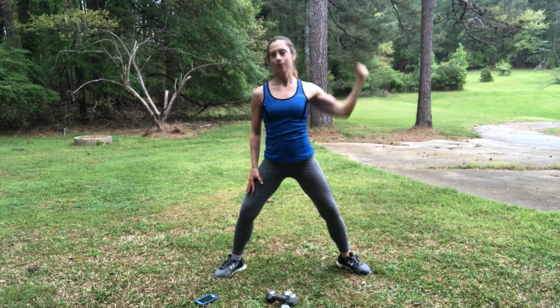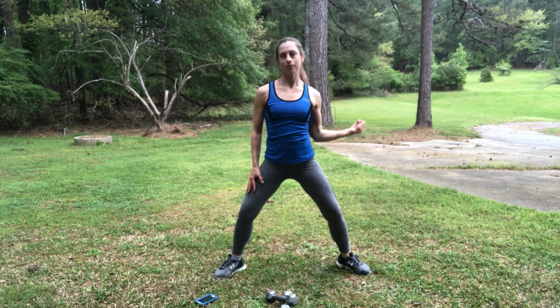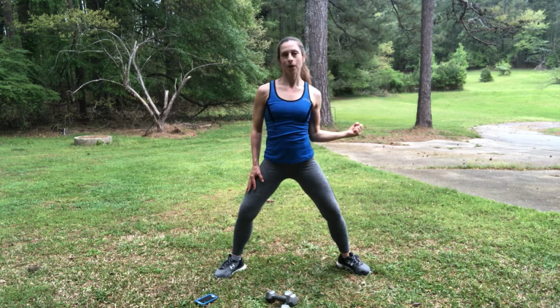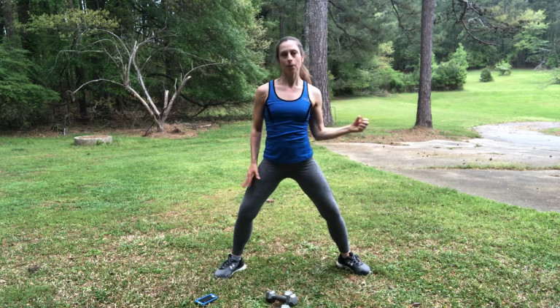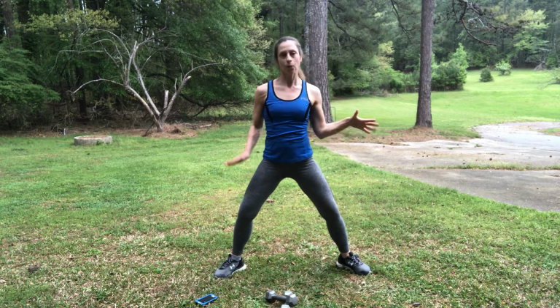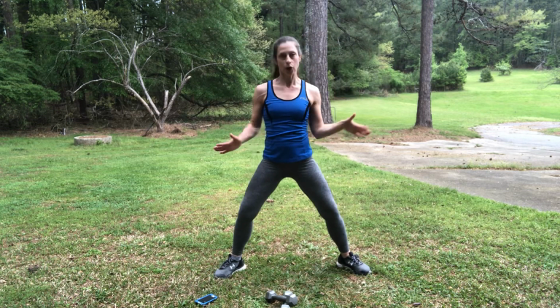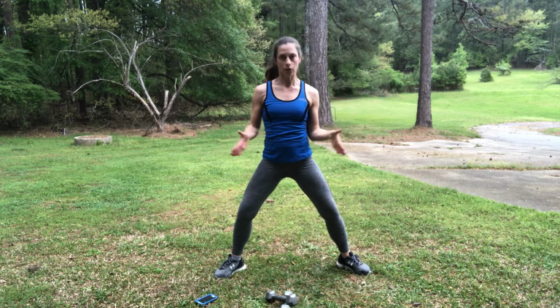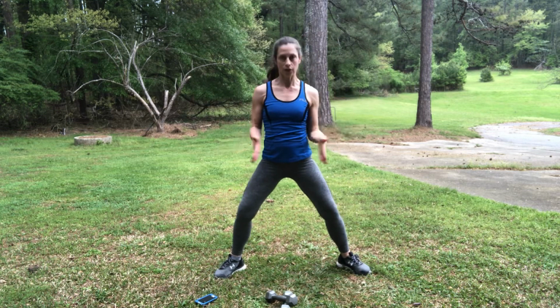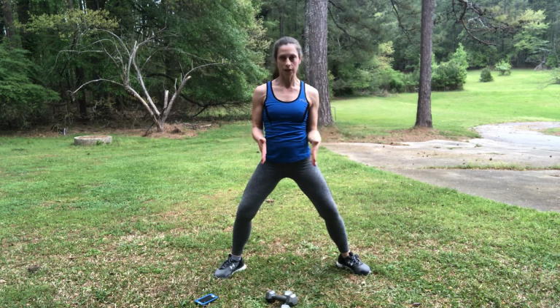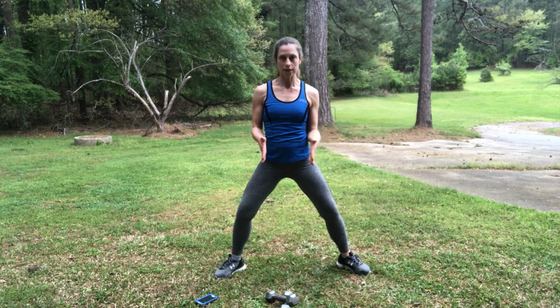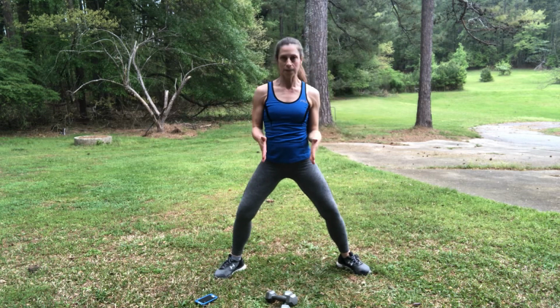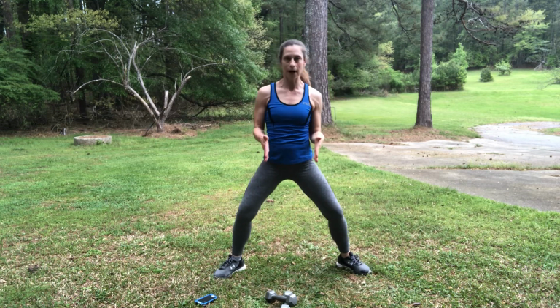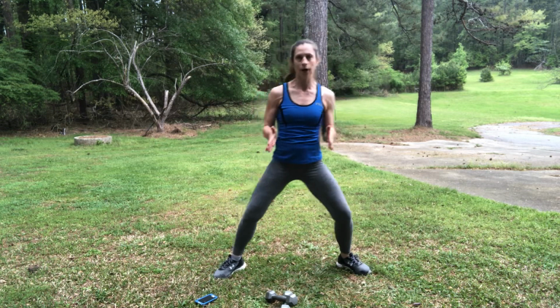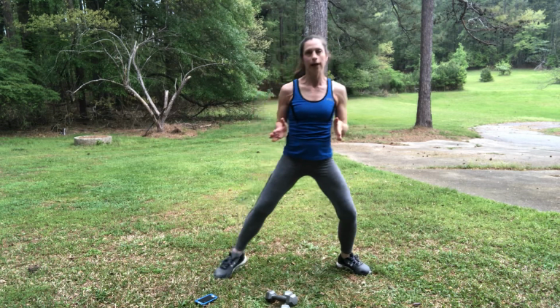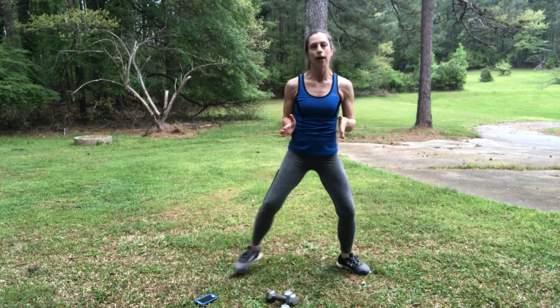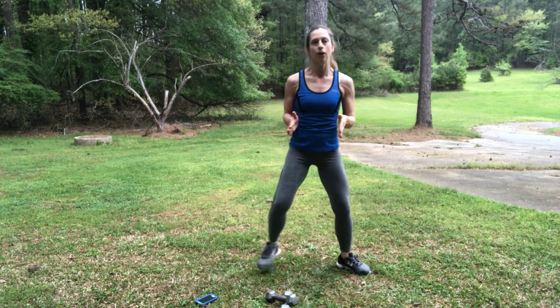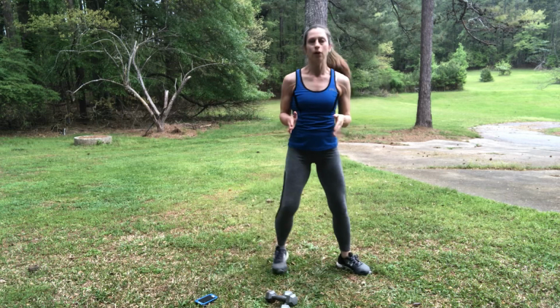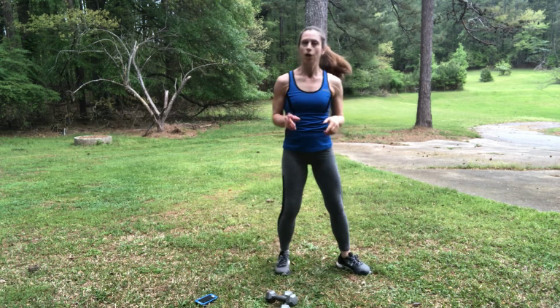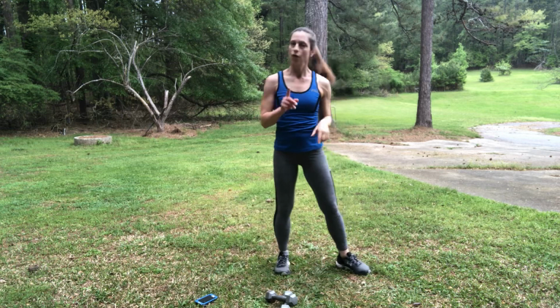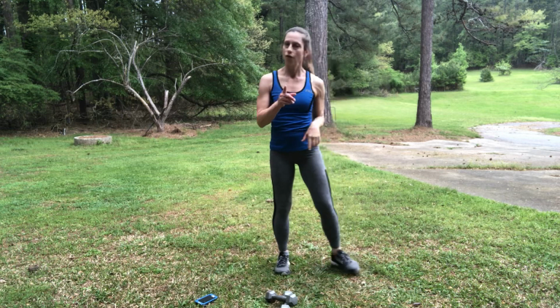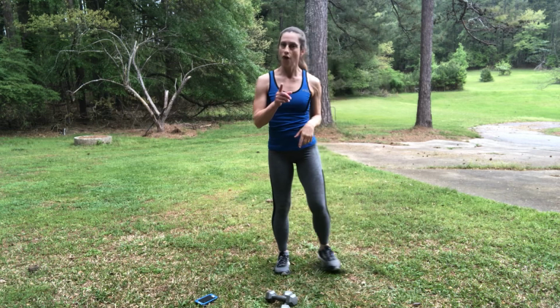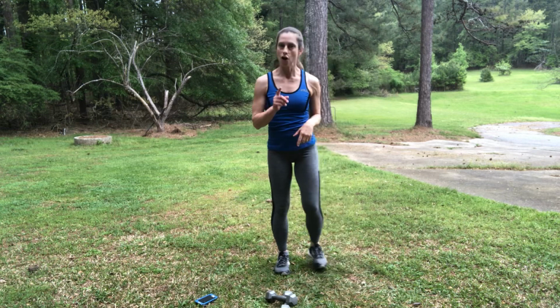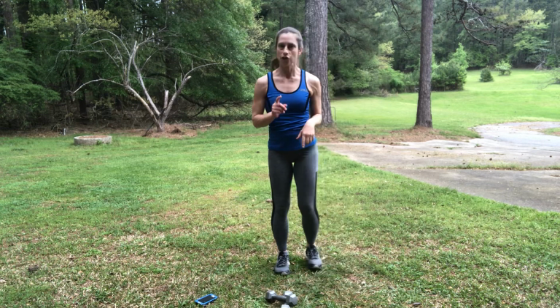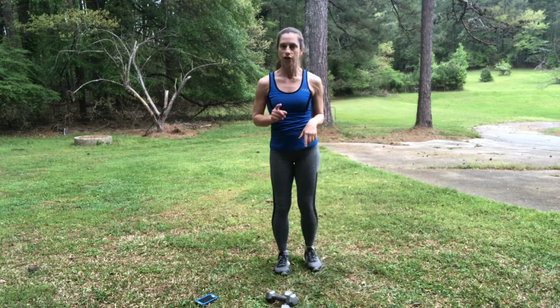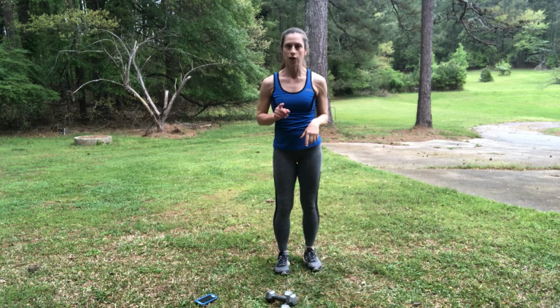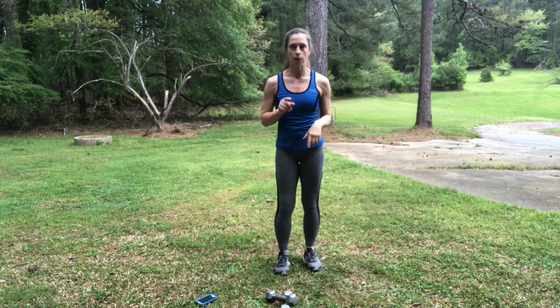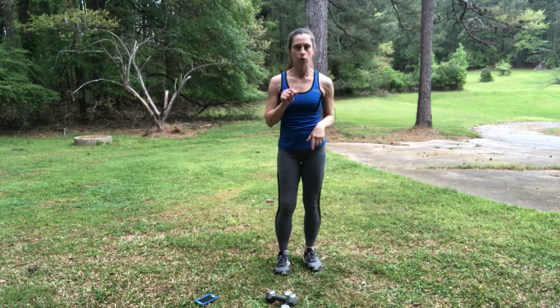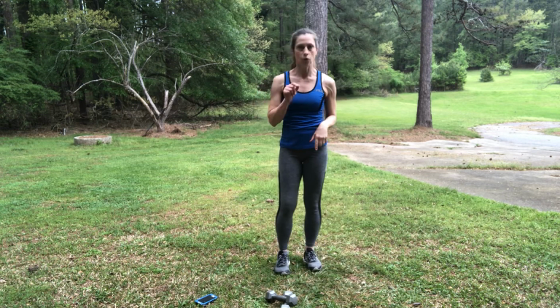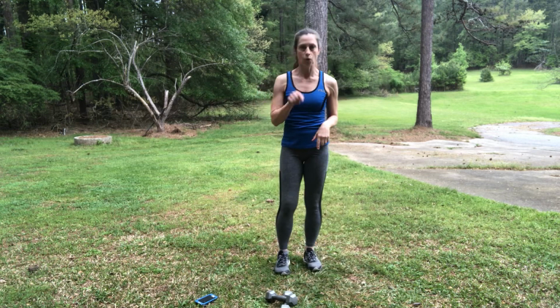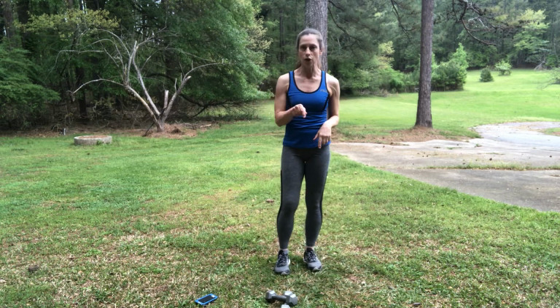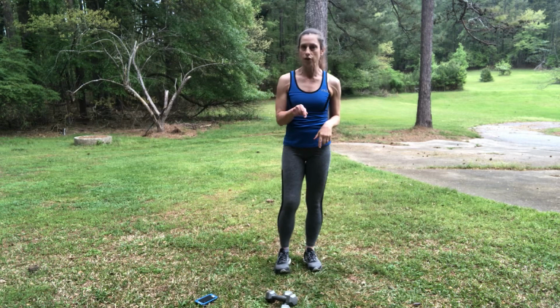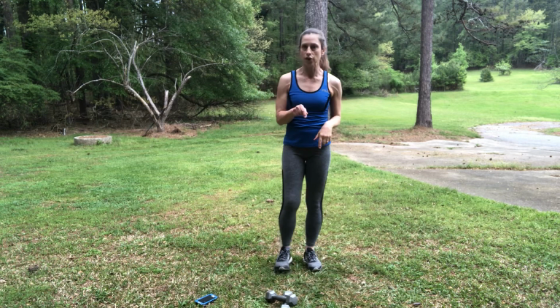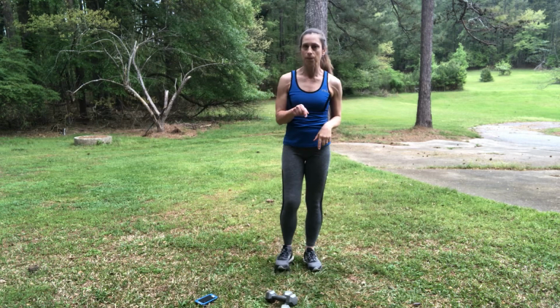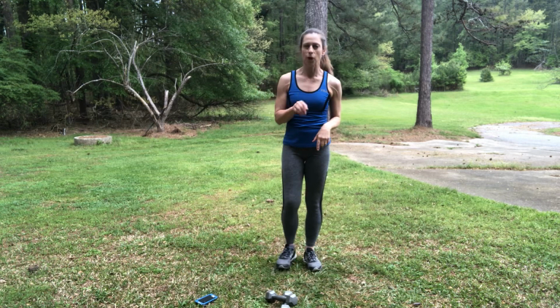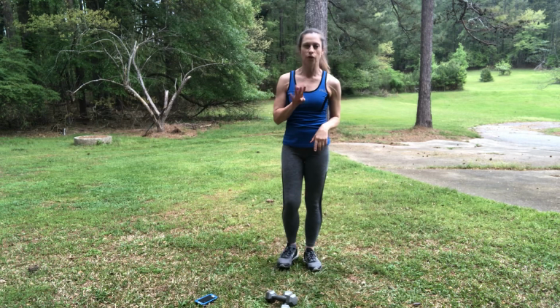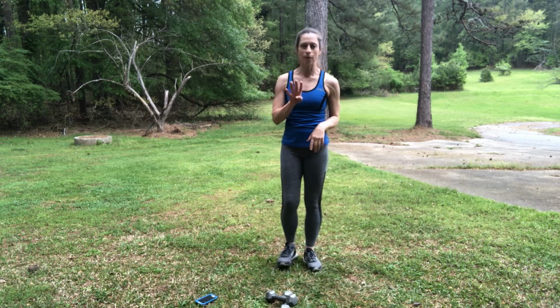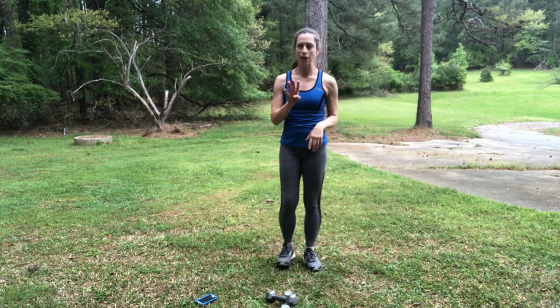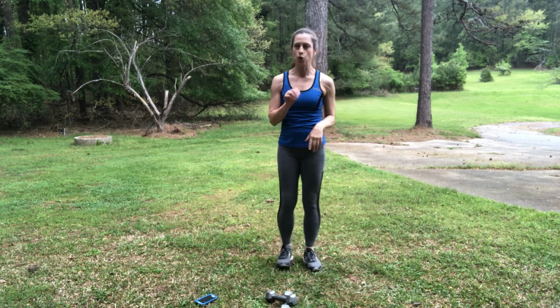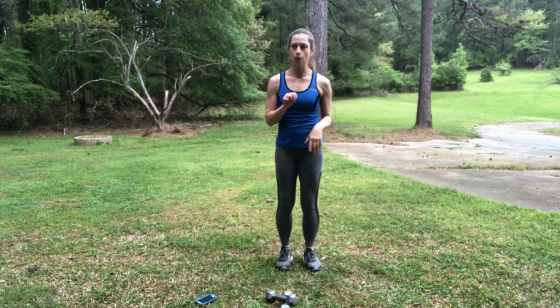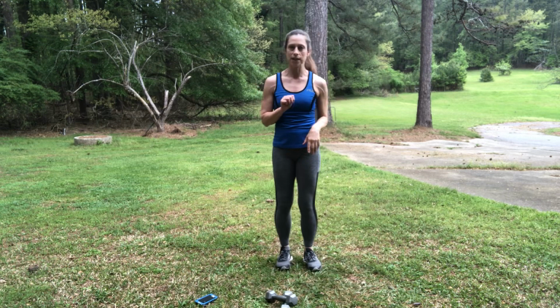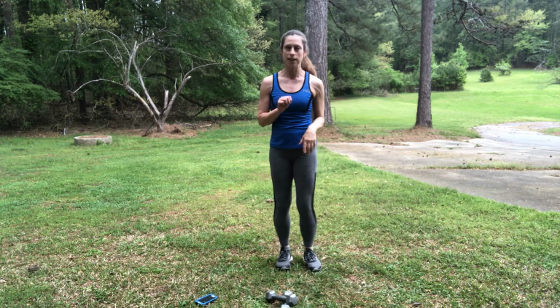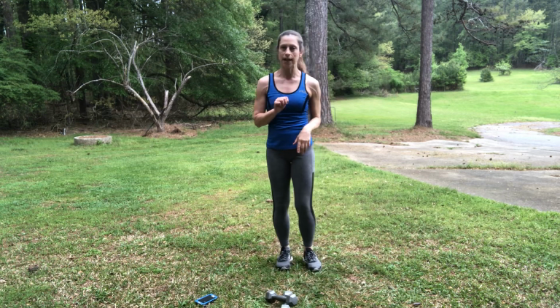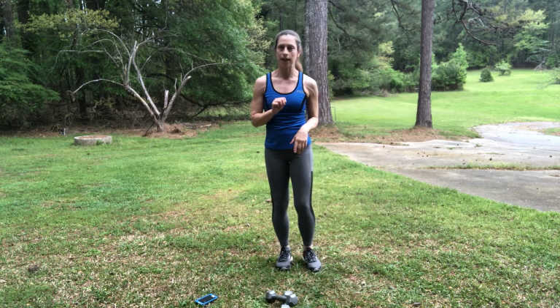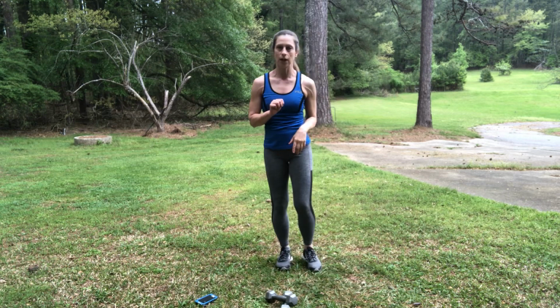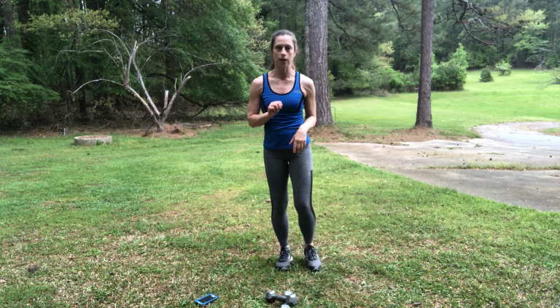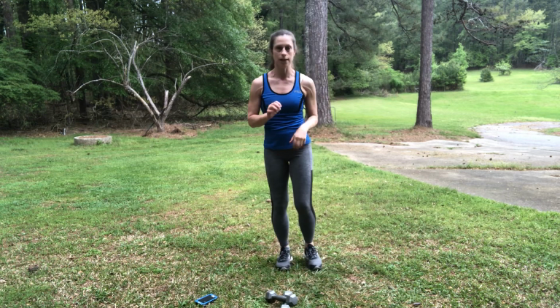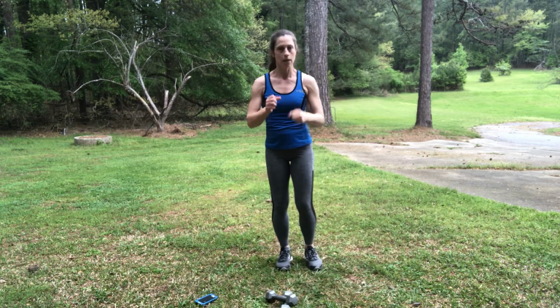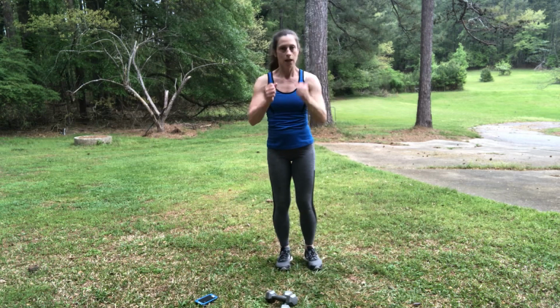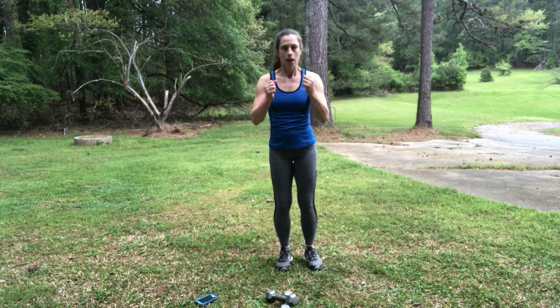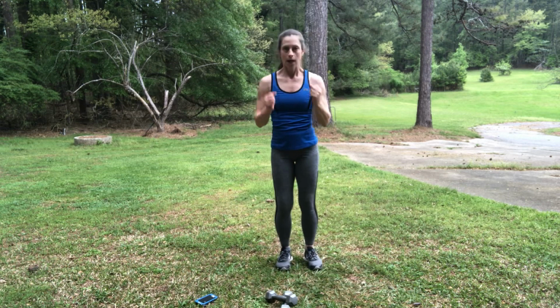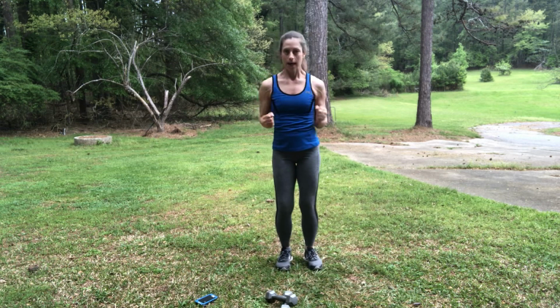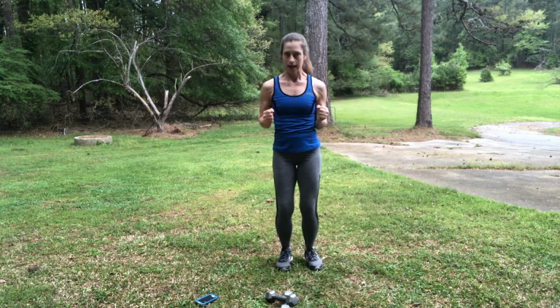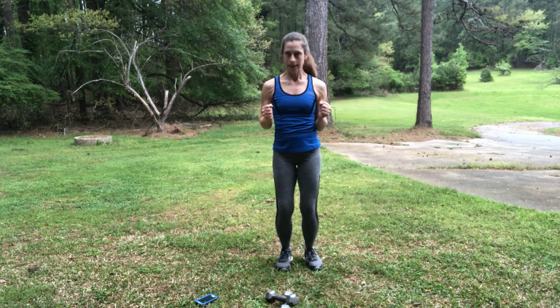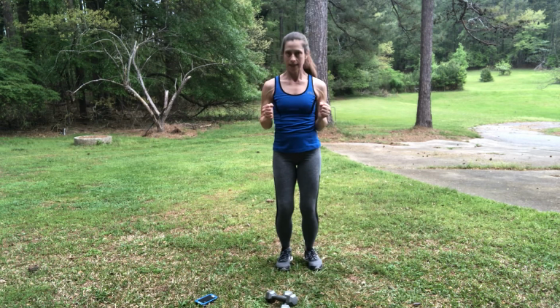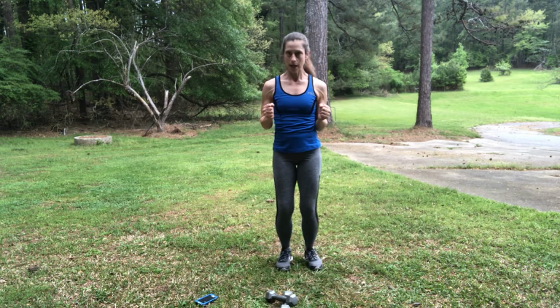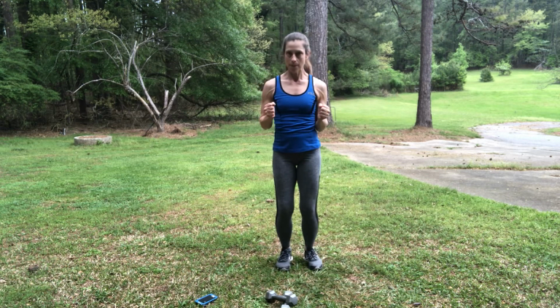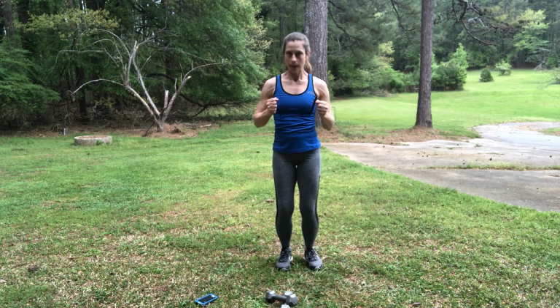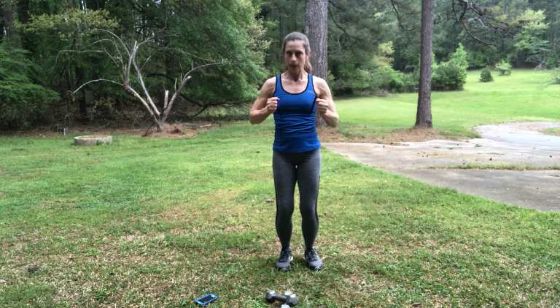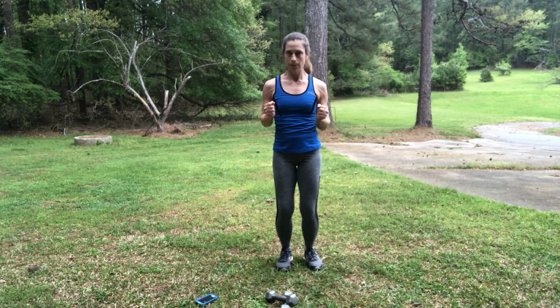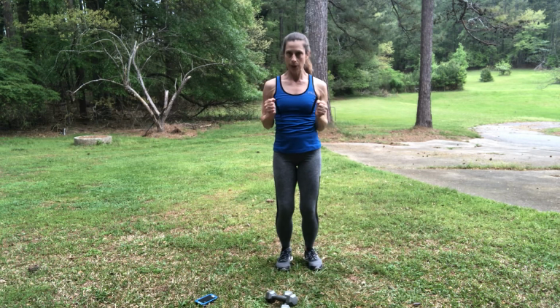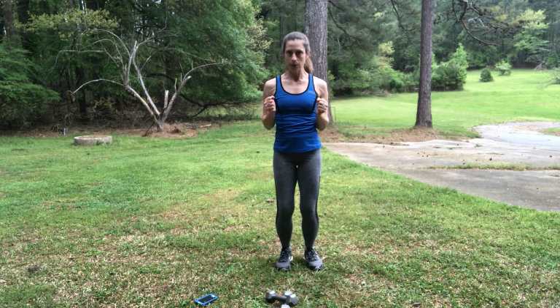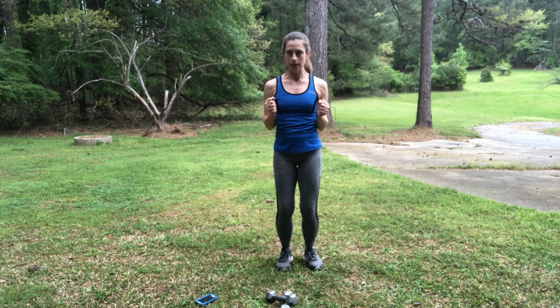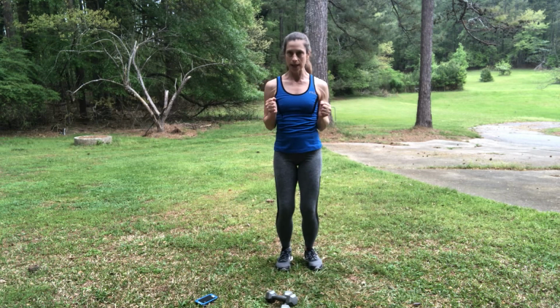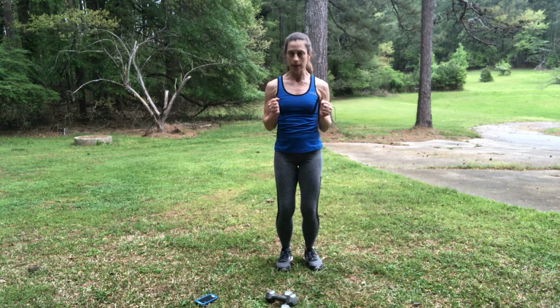Bring your feet to parallel — fast feet. We're going to run on the spot for about 20 seconds. Hands up, elbows in.